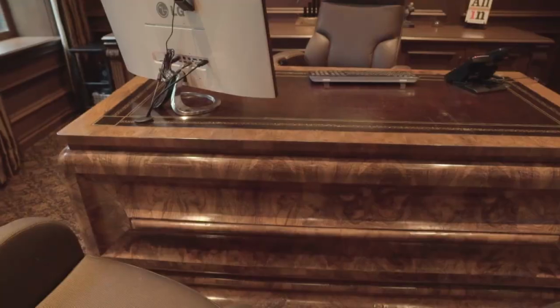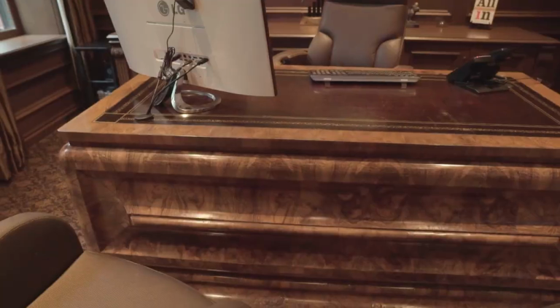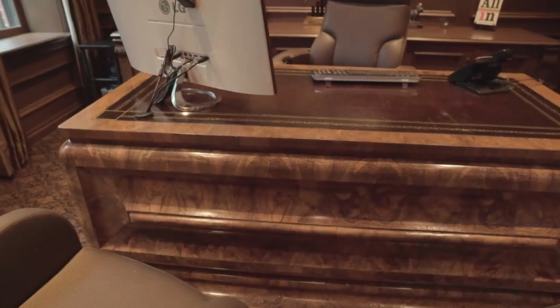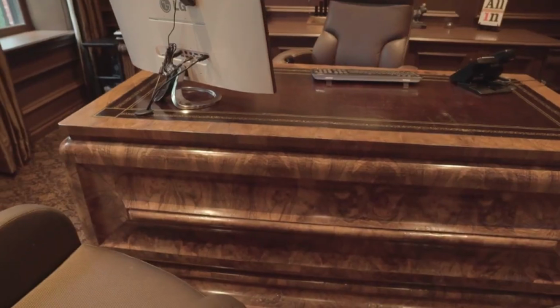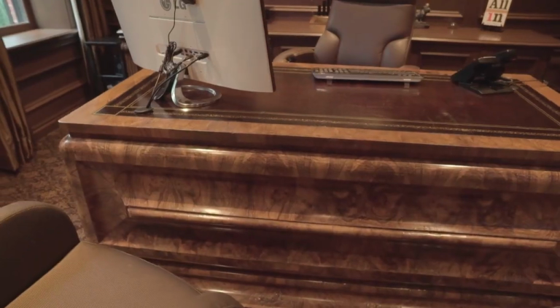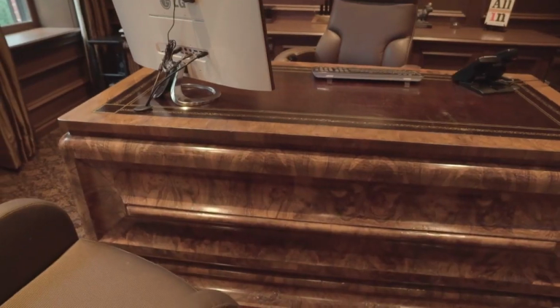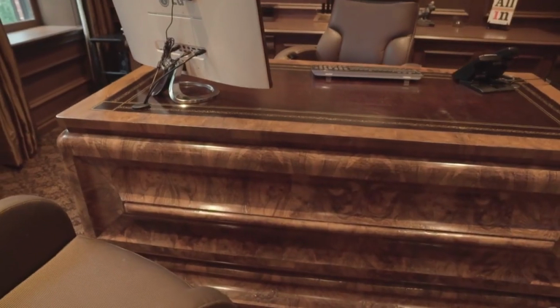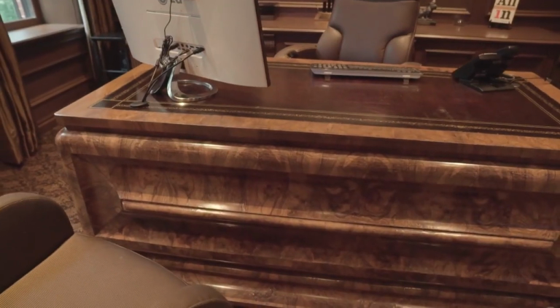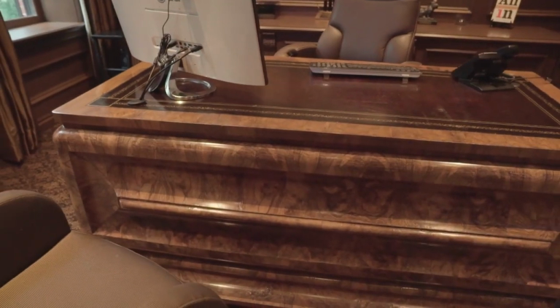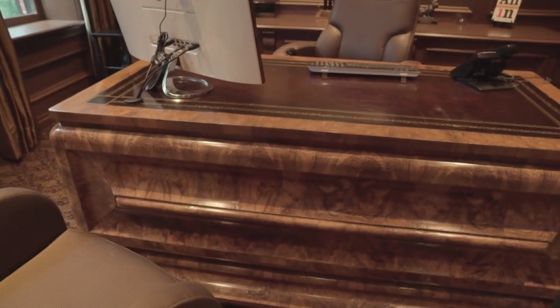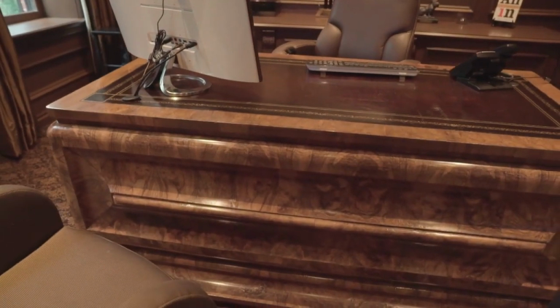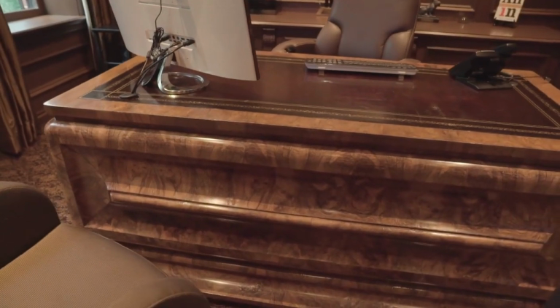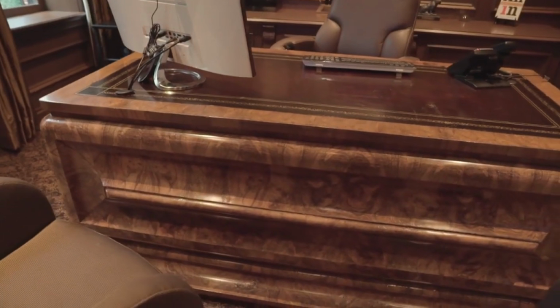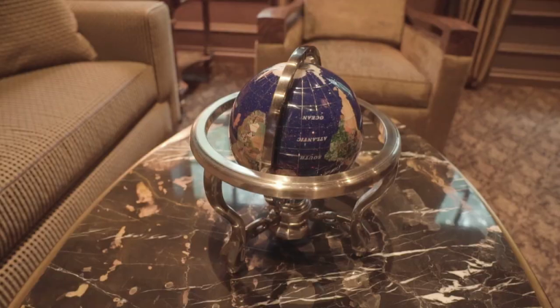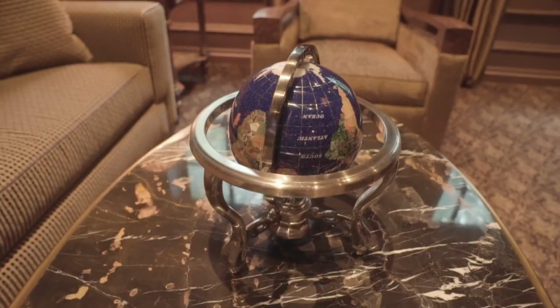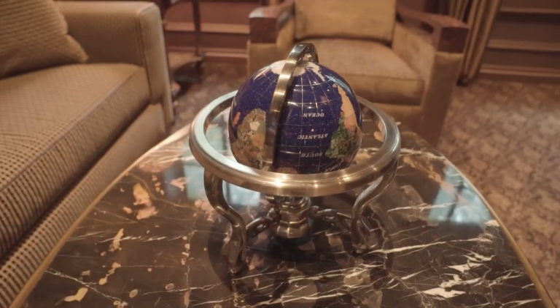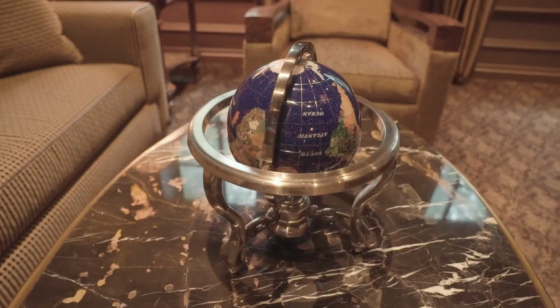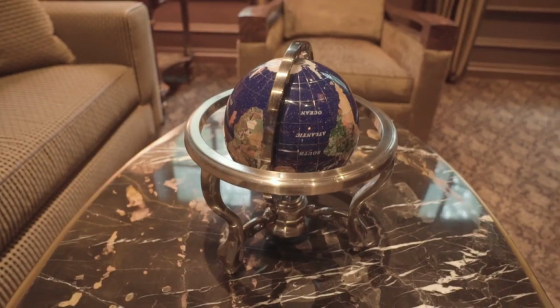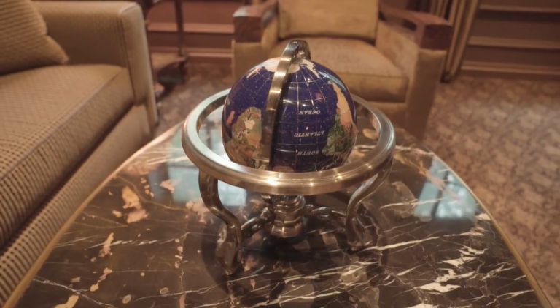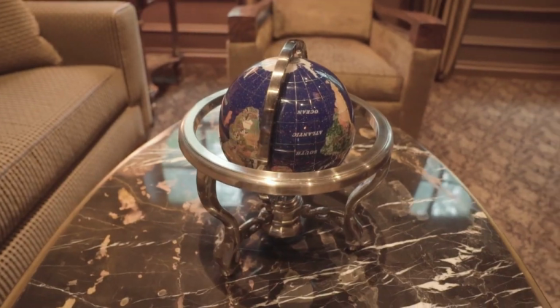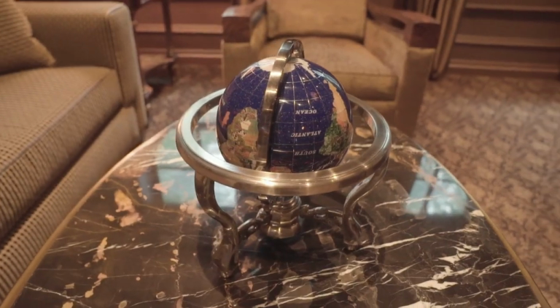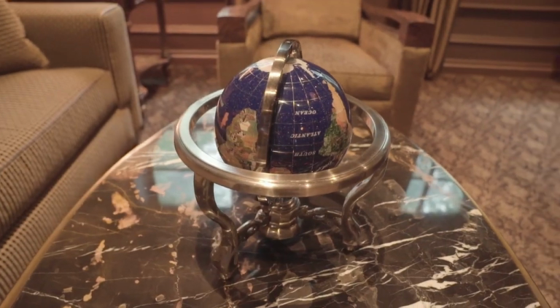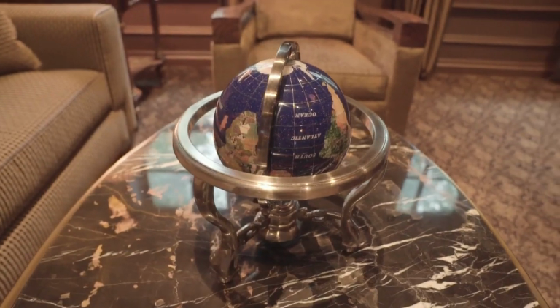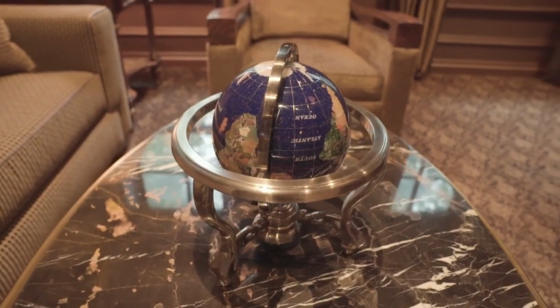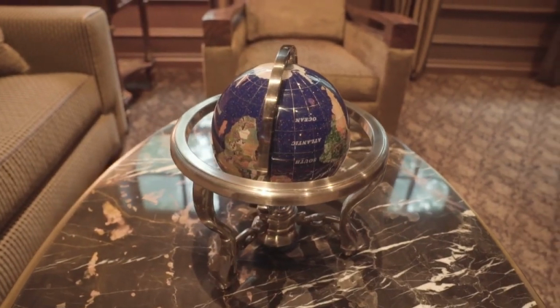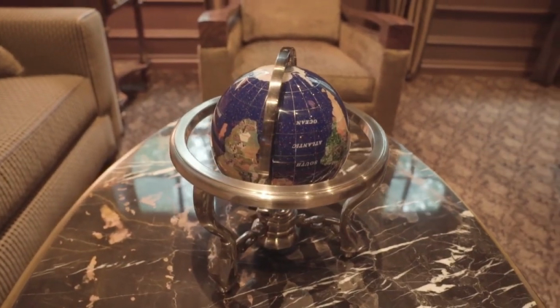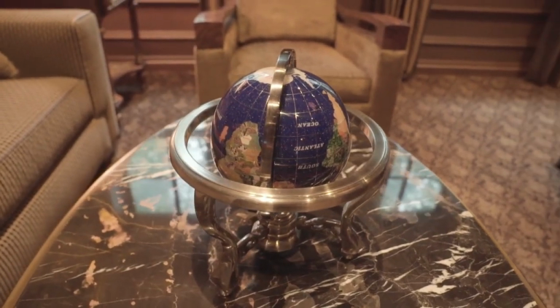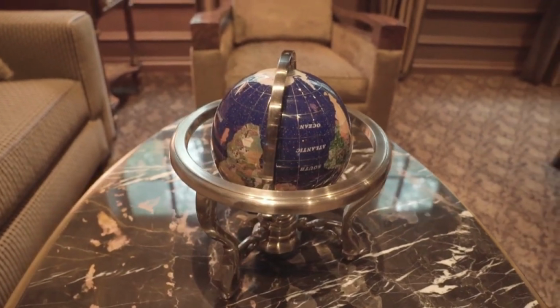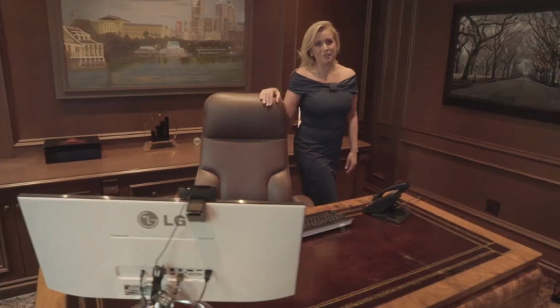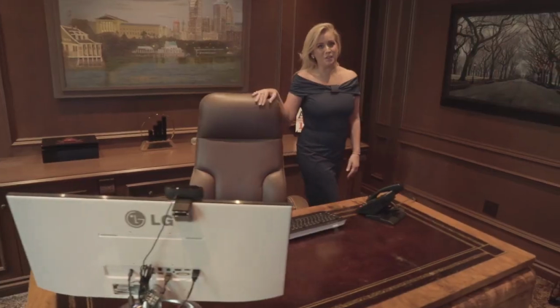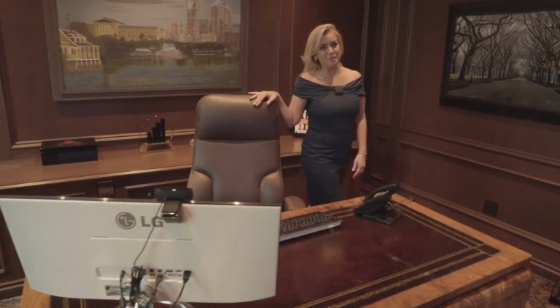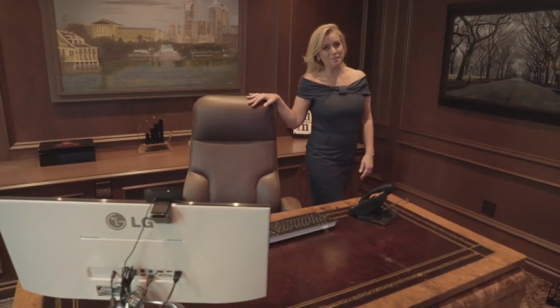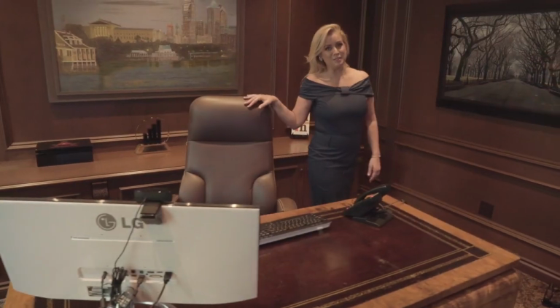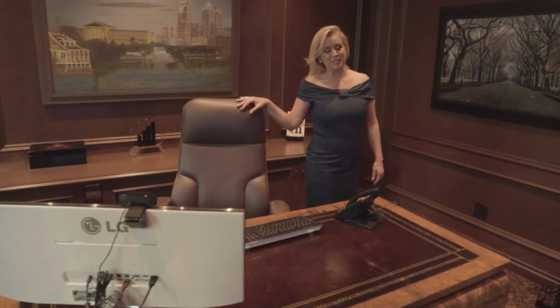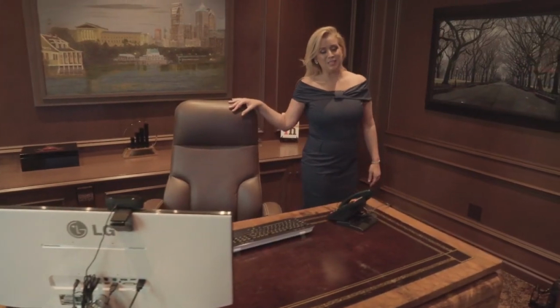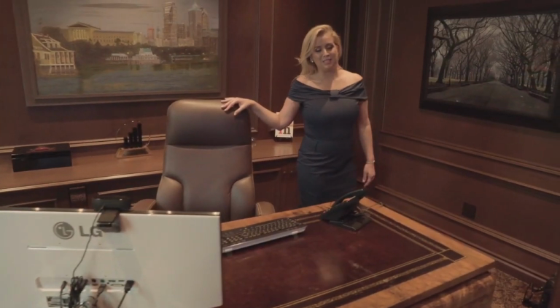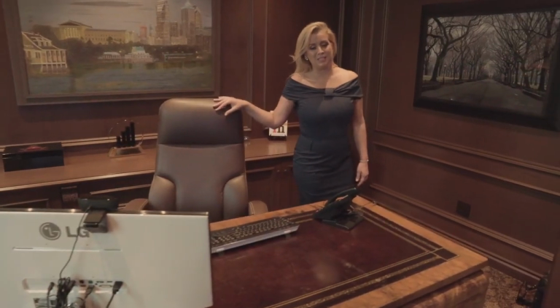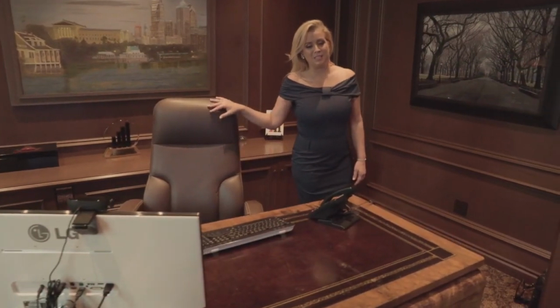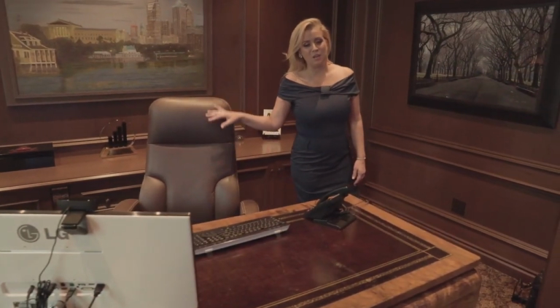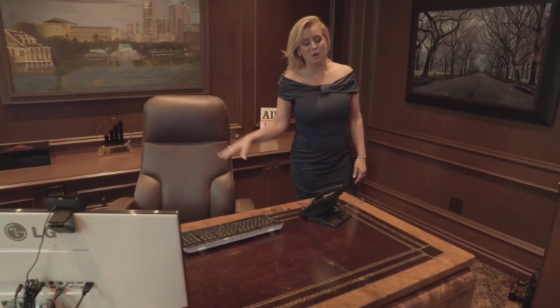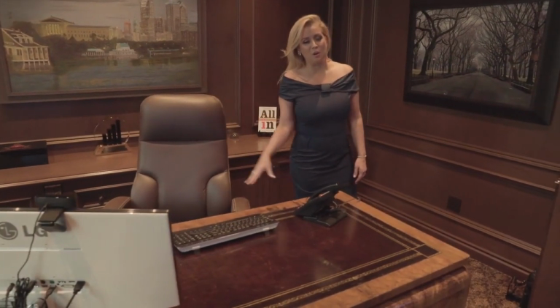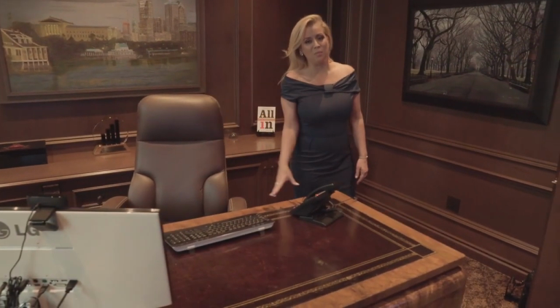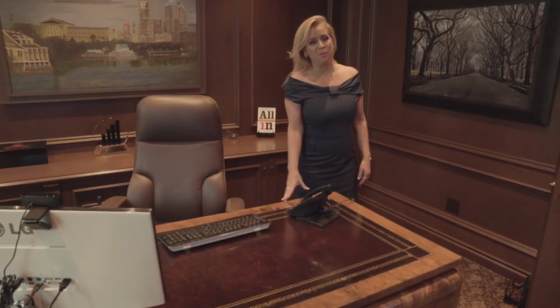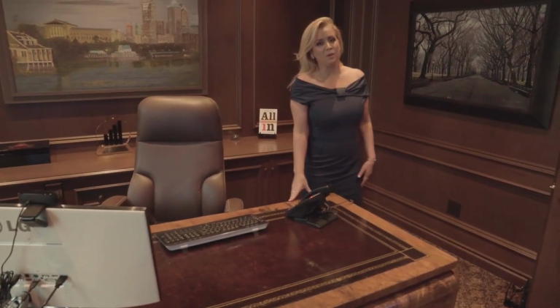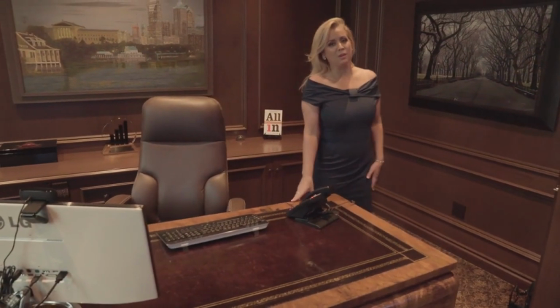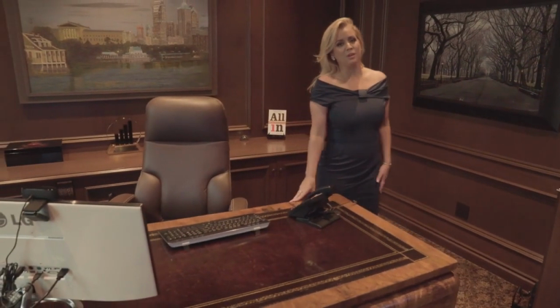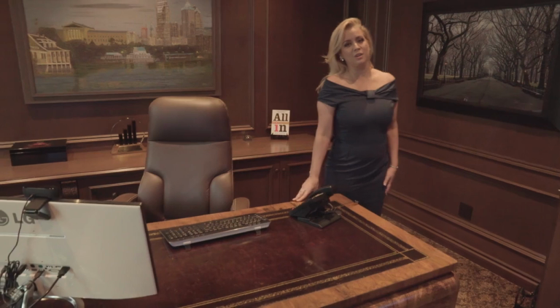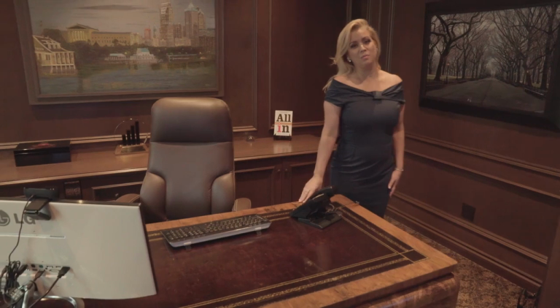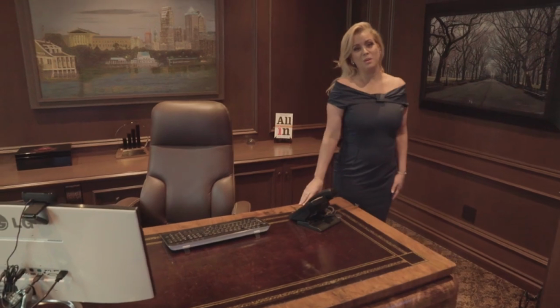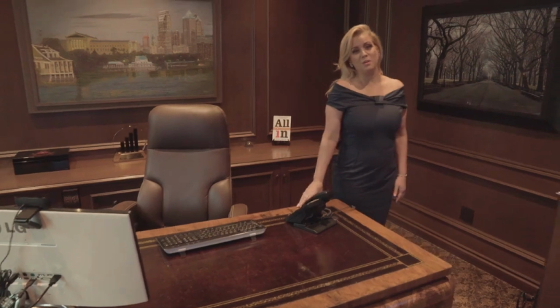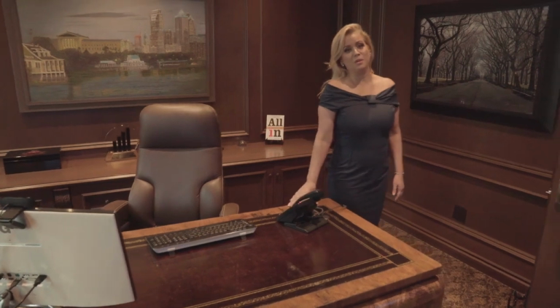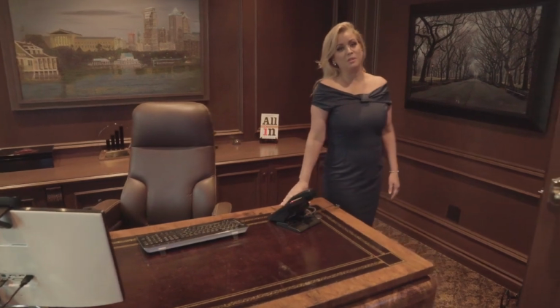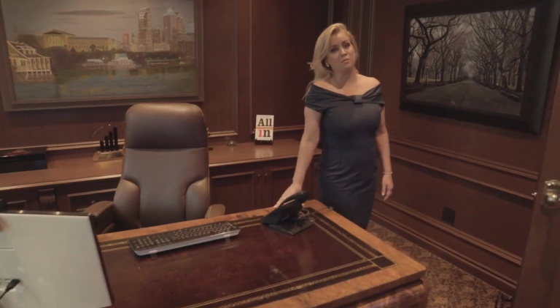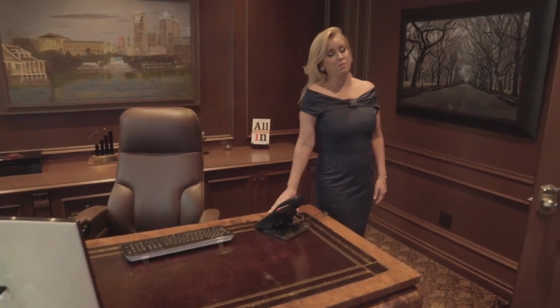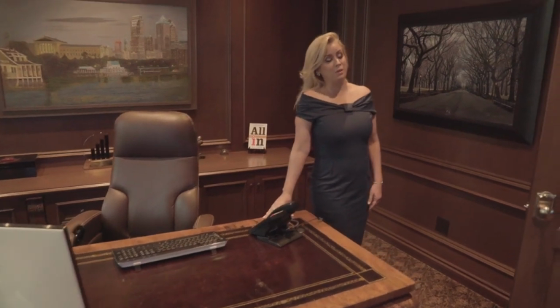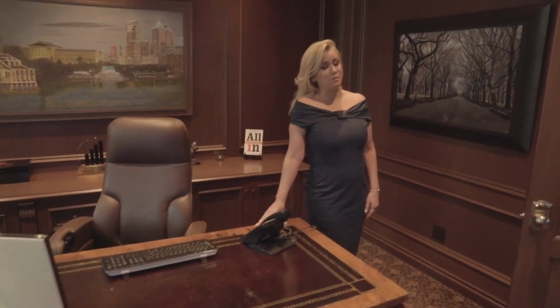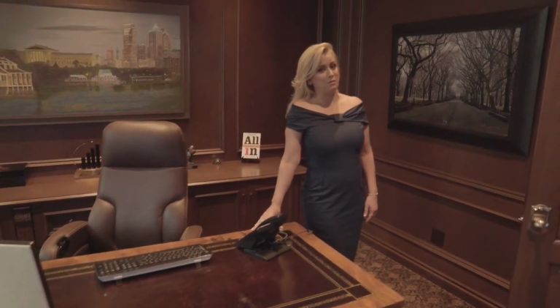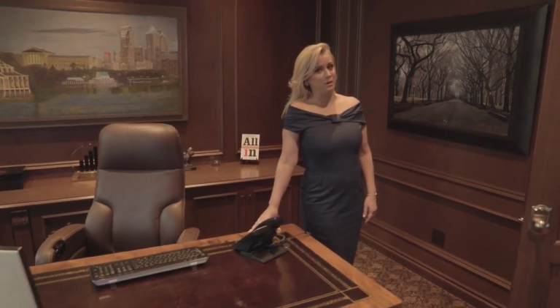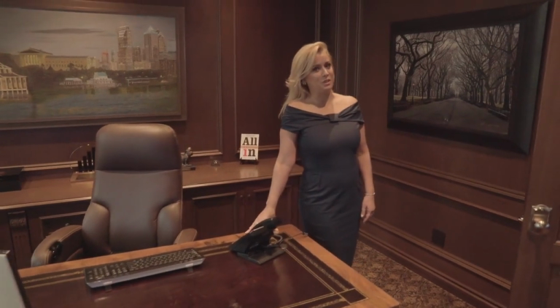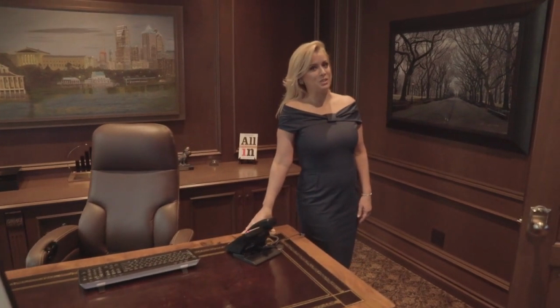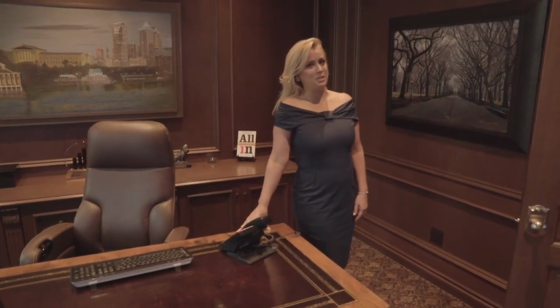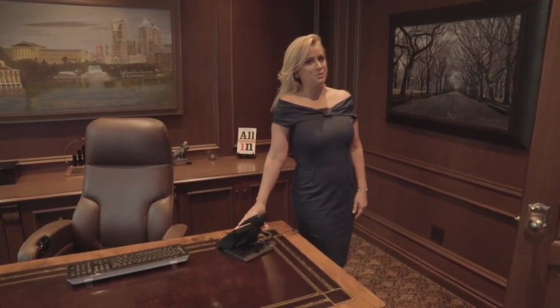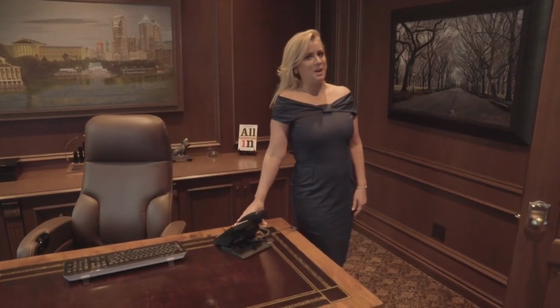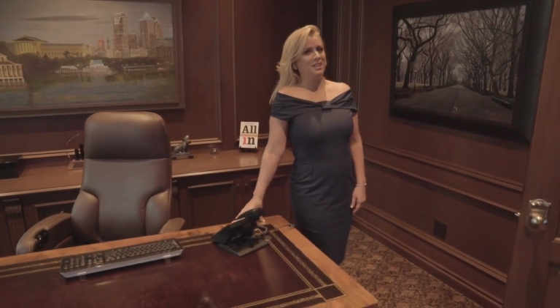I'm sure you've noticed the fabulous decor, and the good news is this home could be yours fully furnished as well.